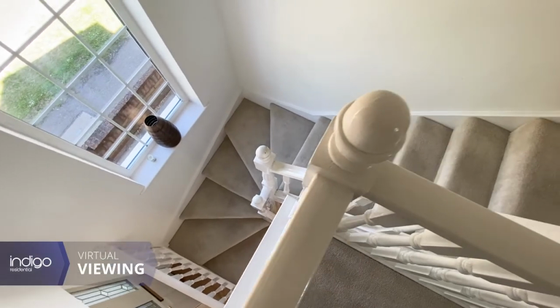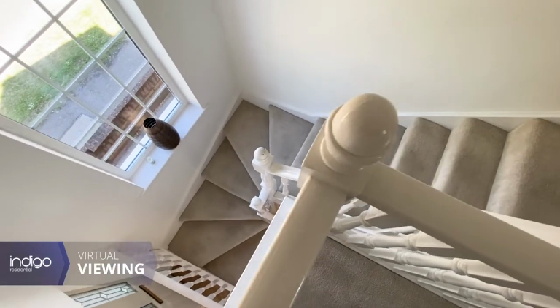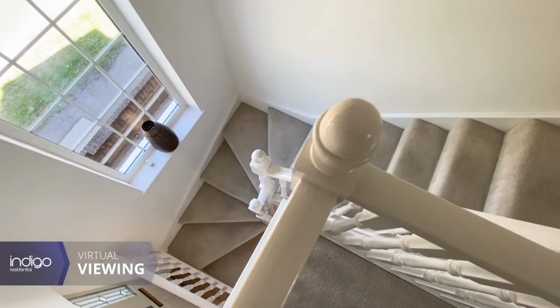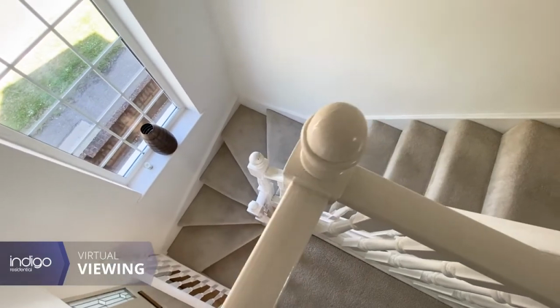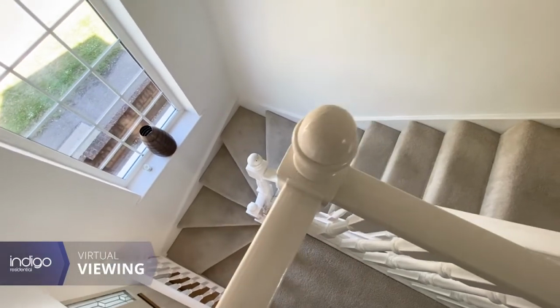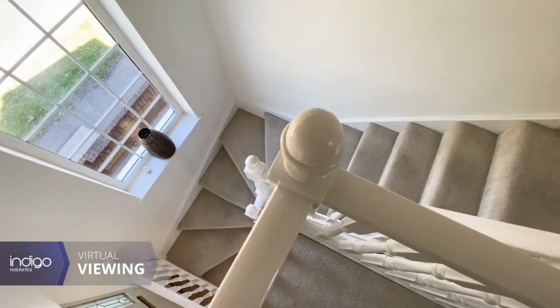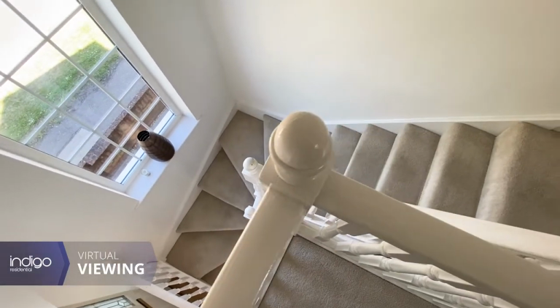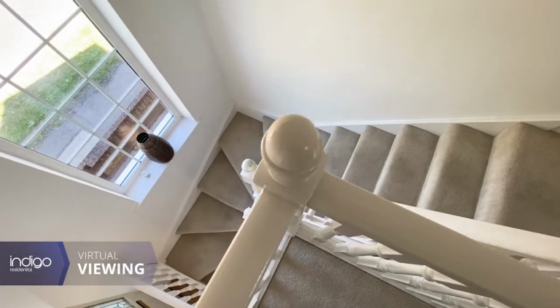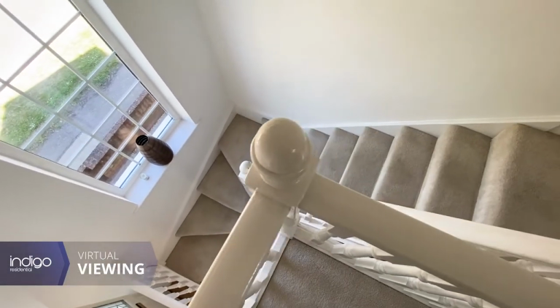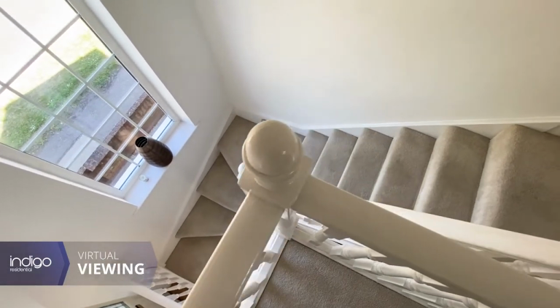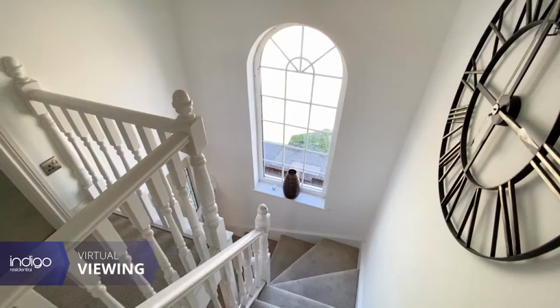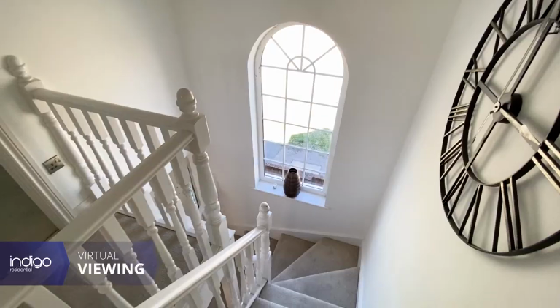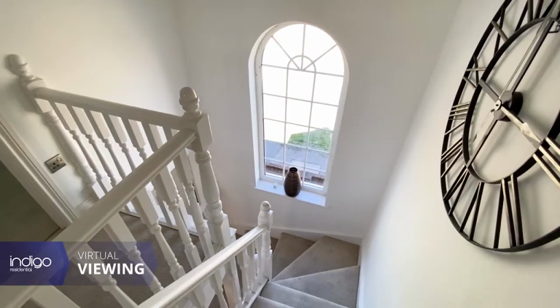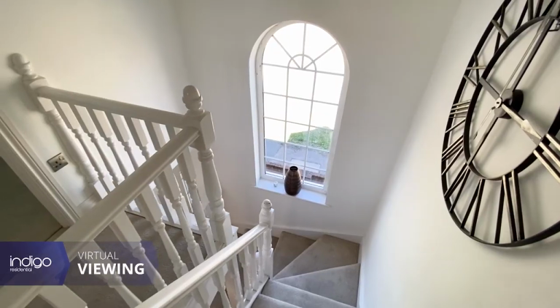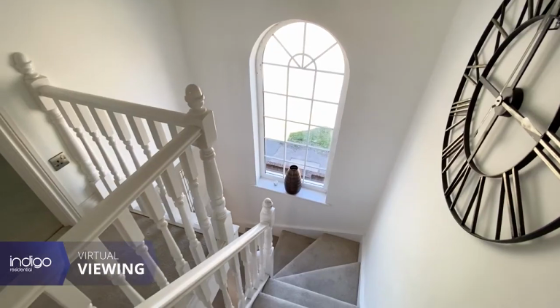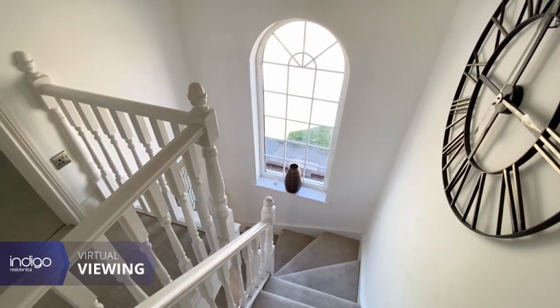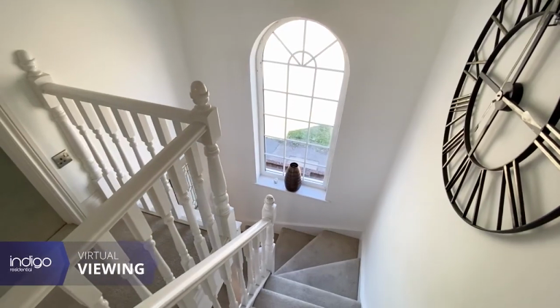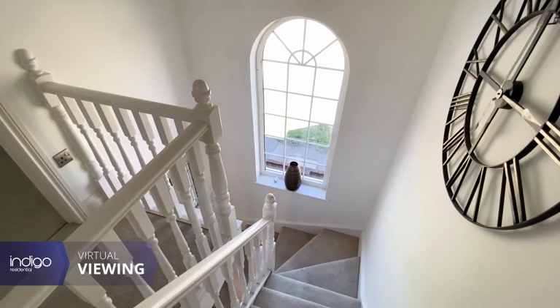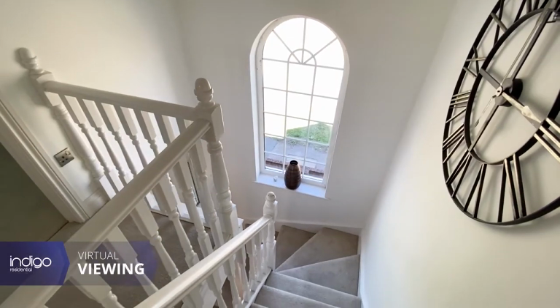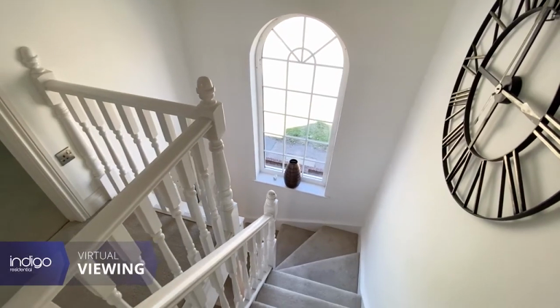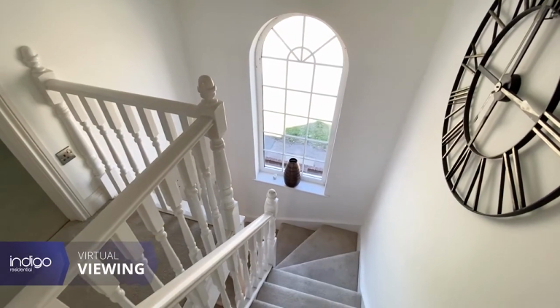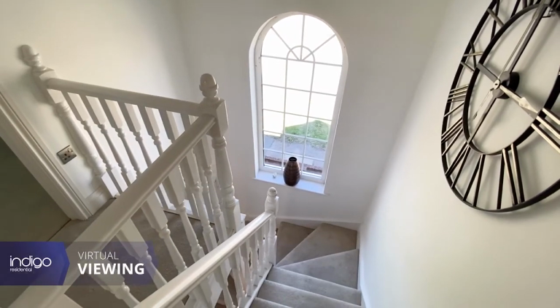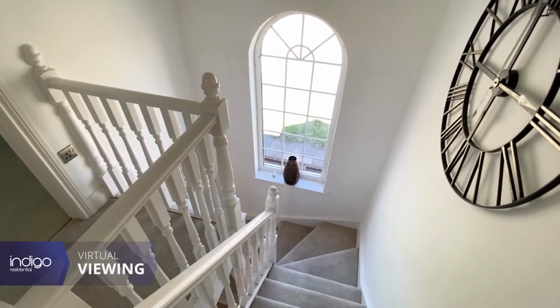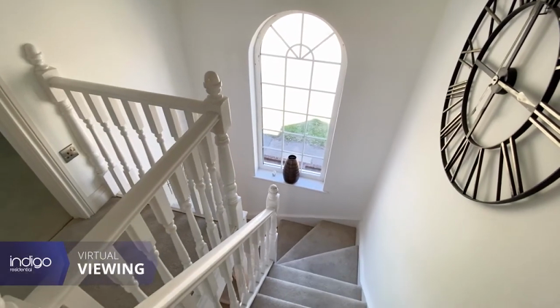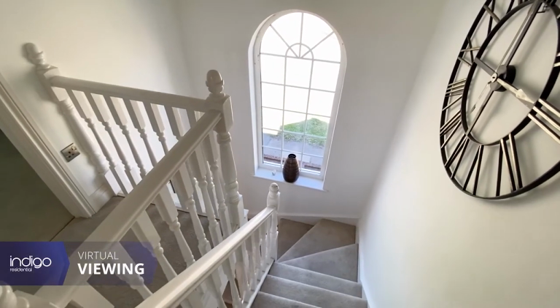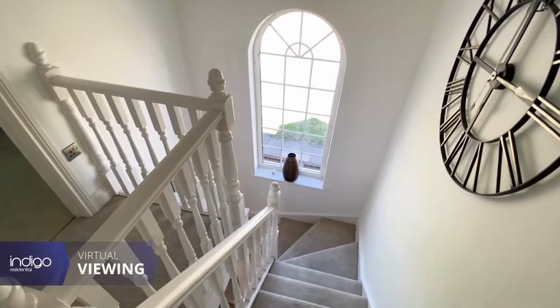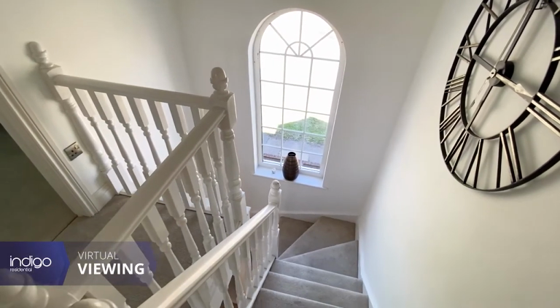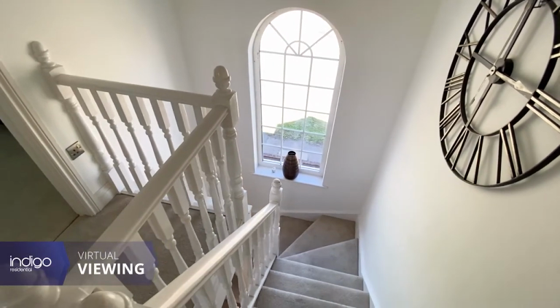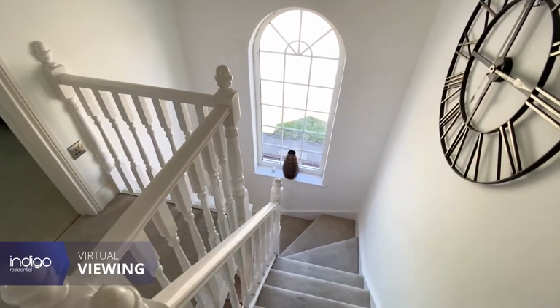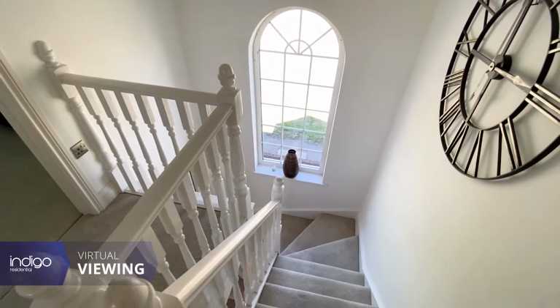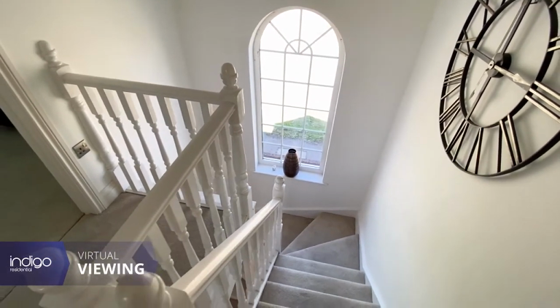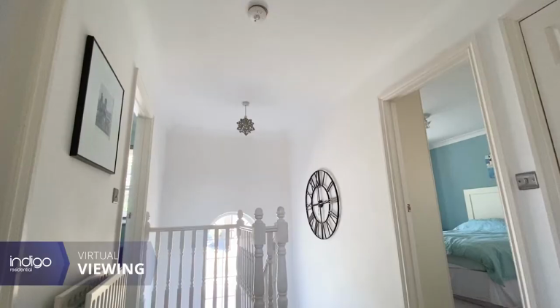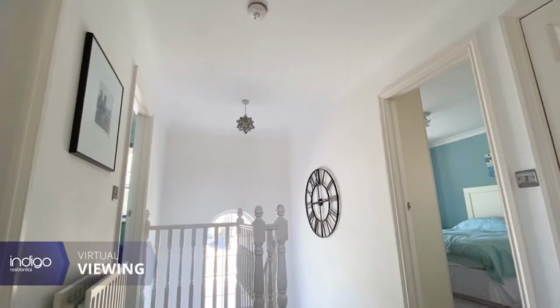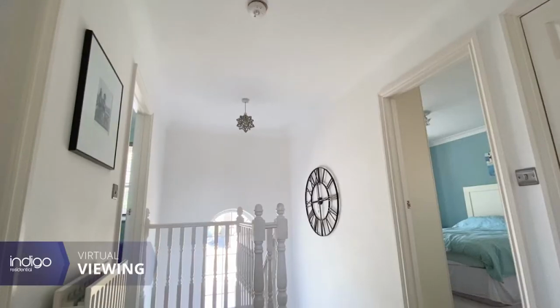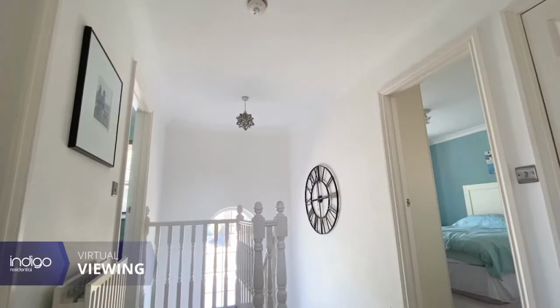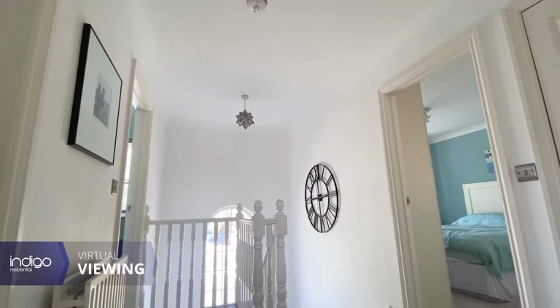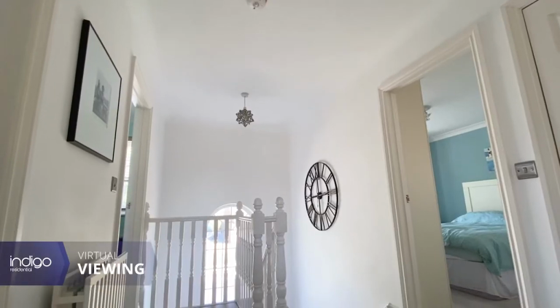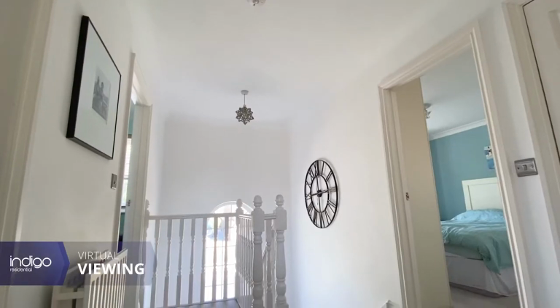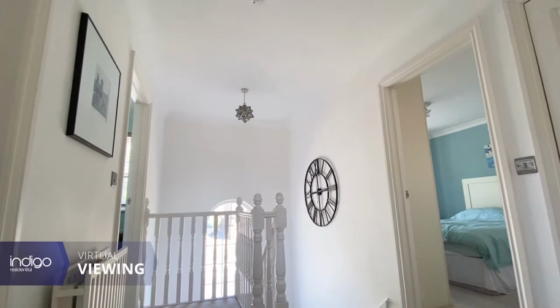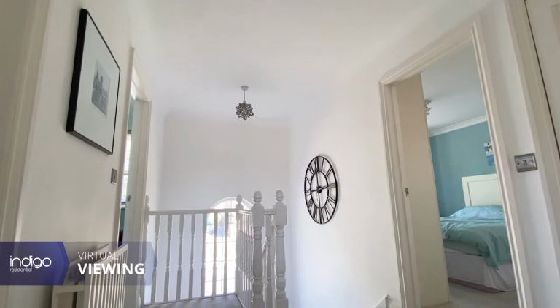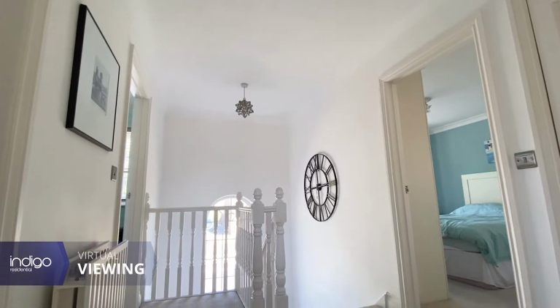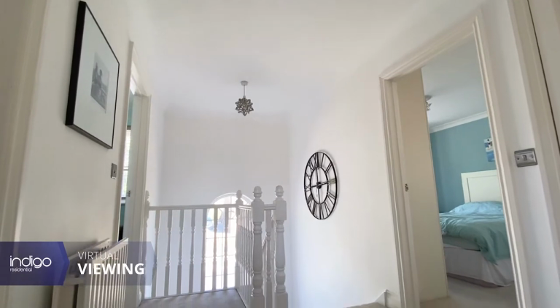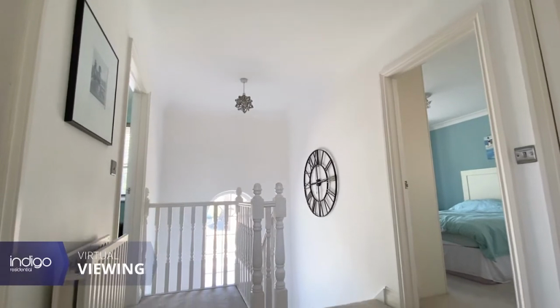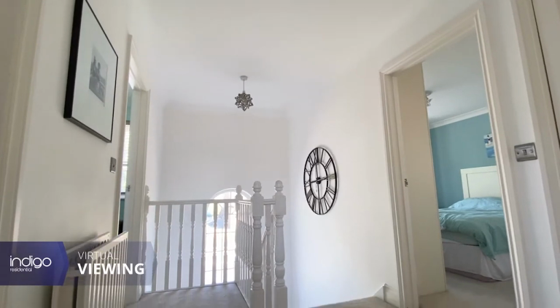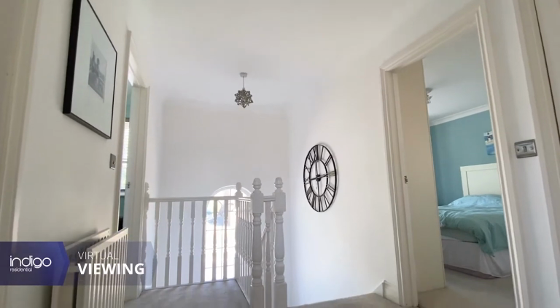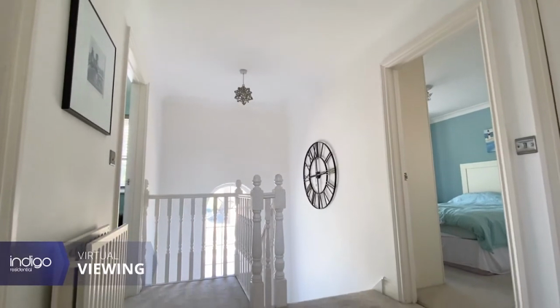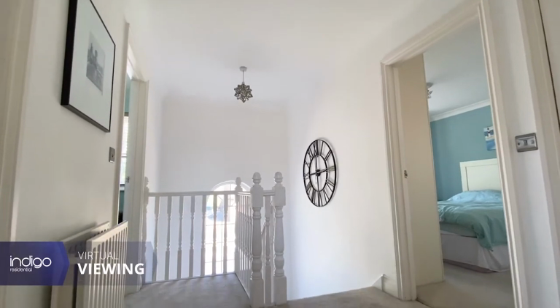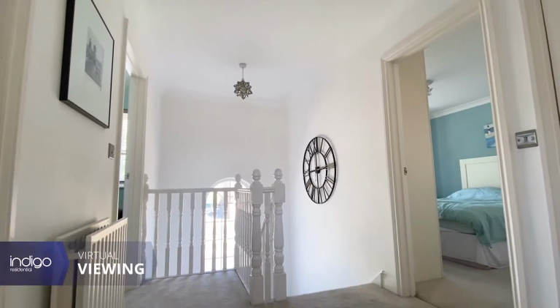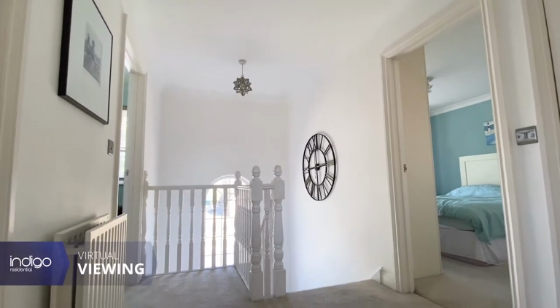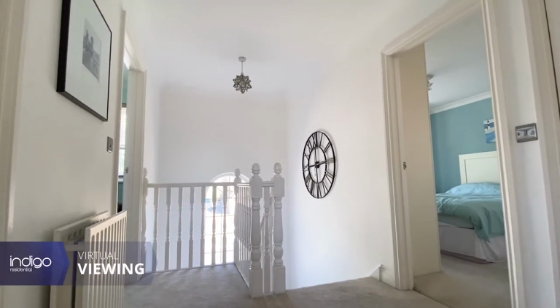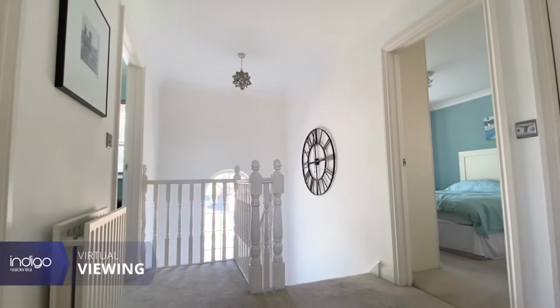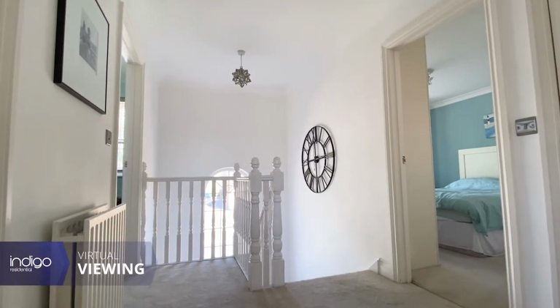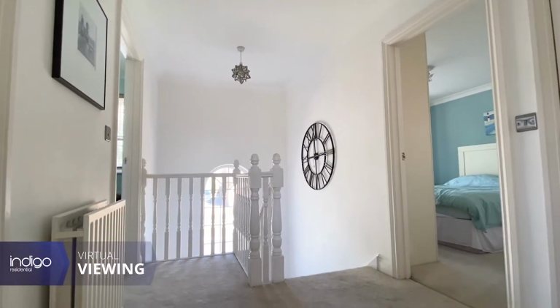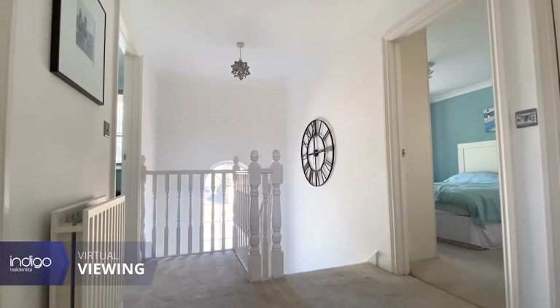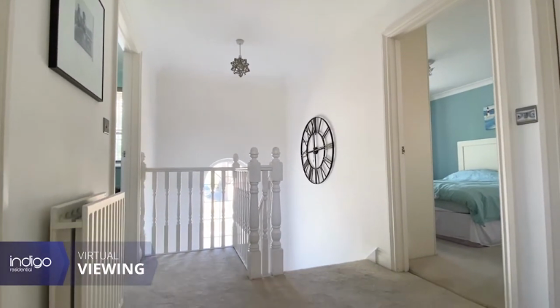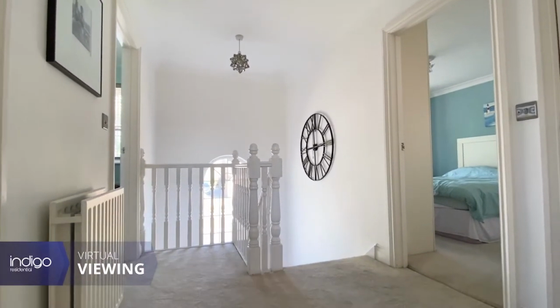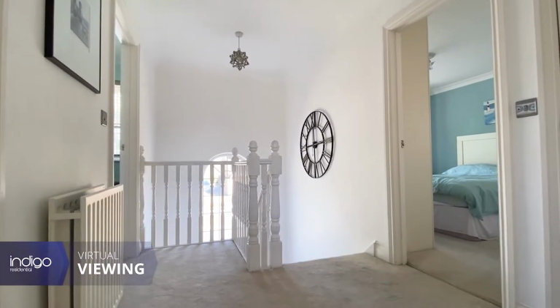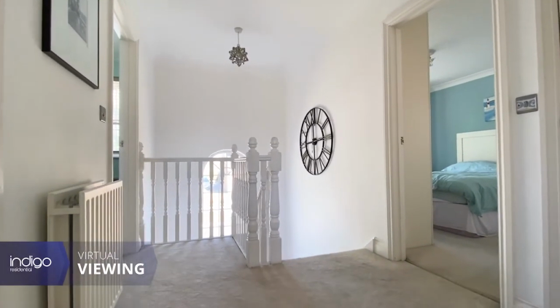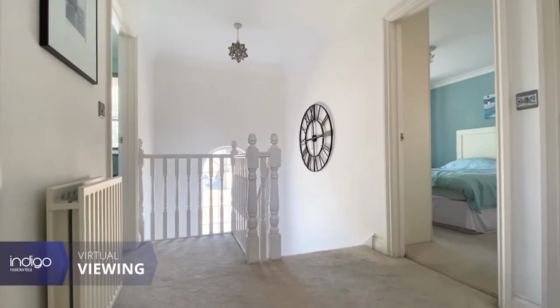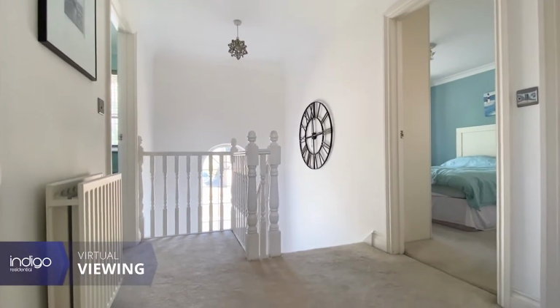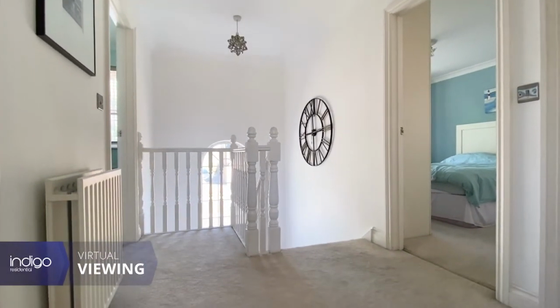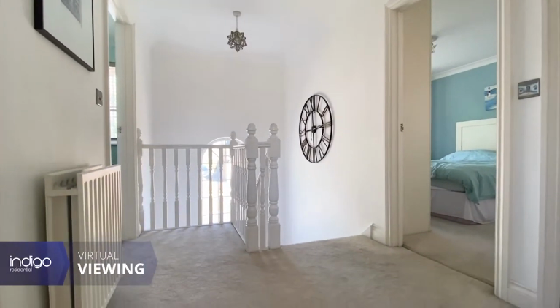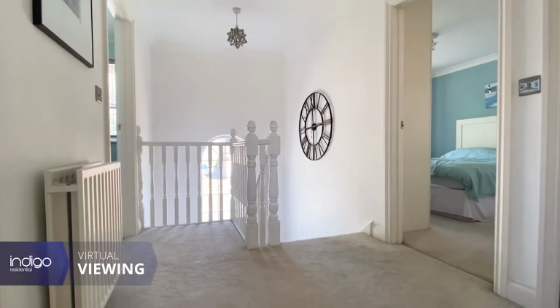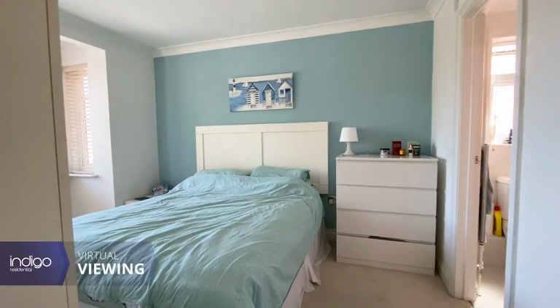The first floor comprises four very good sized bedrooms. The master bedroom also features an ensuite and fitted wardrobes.